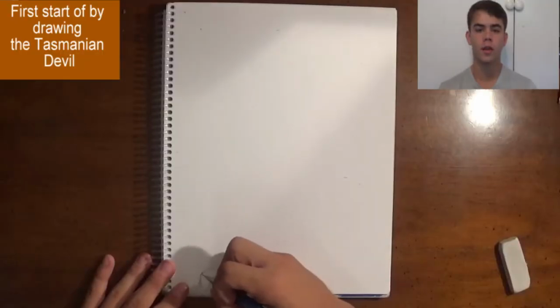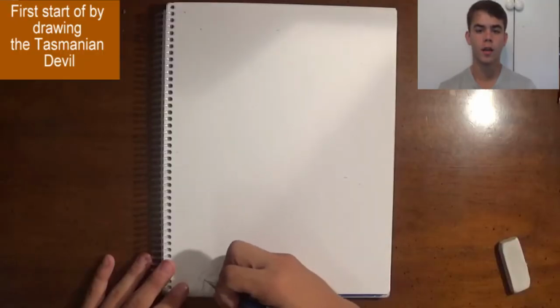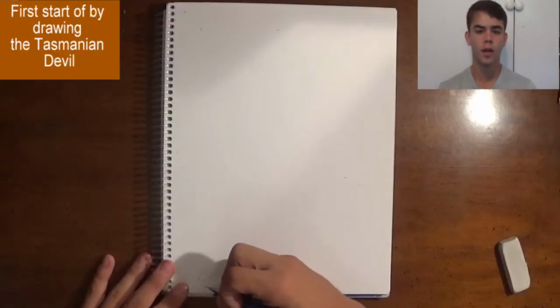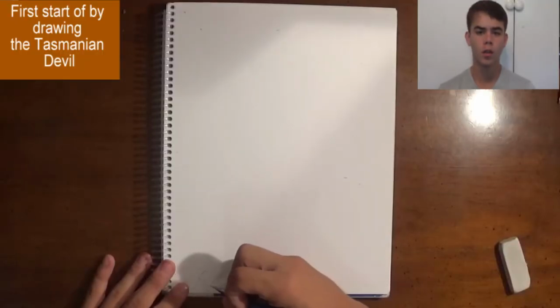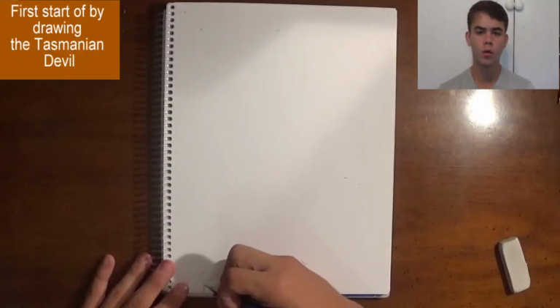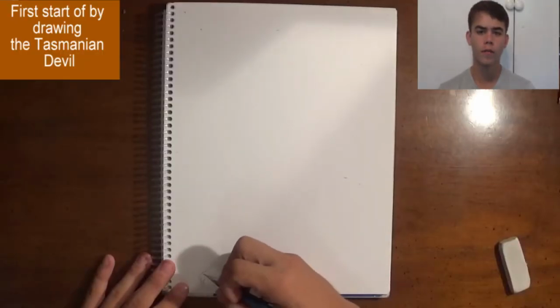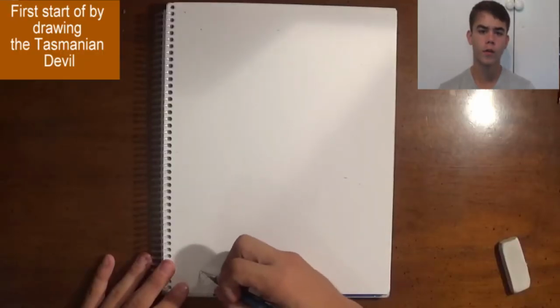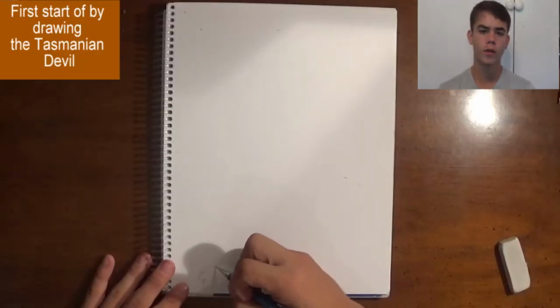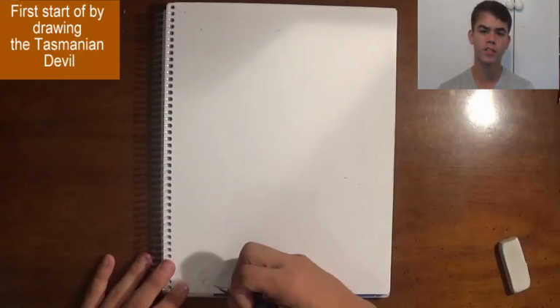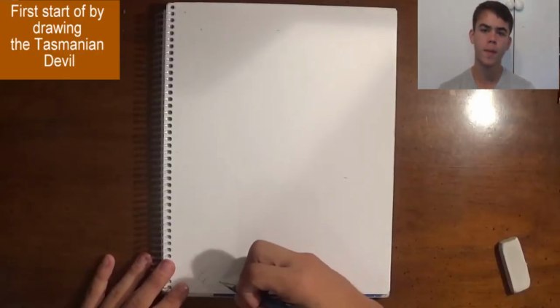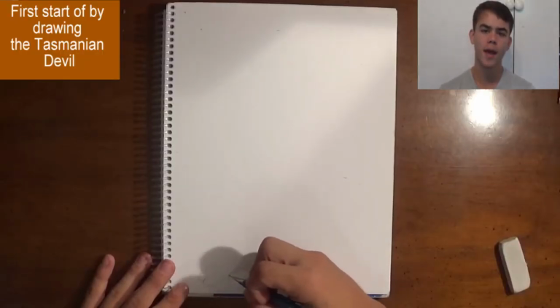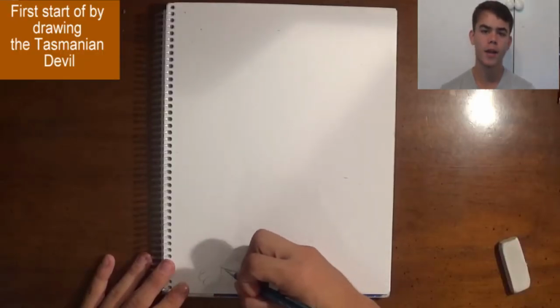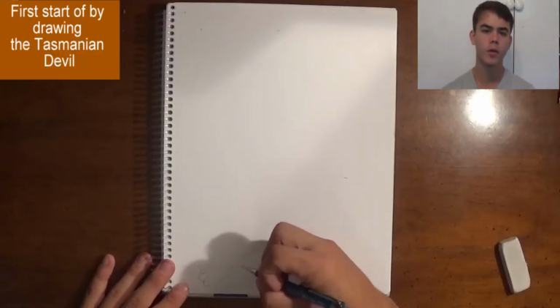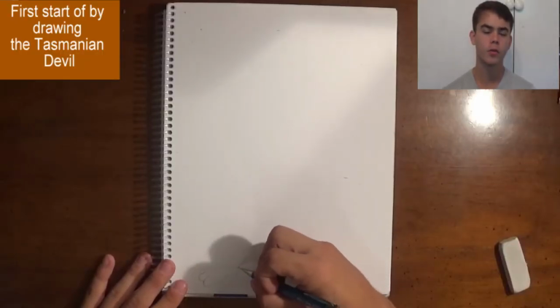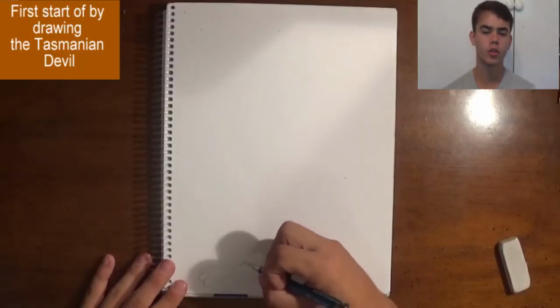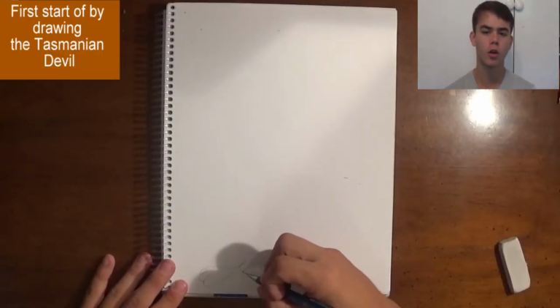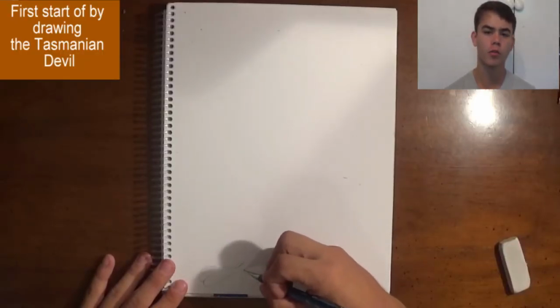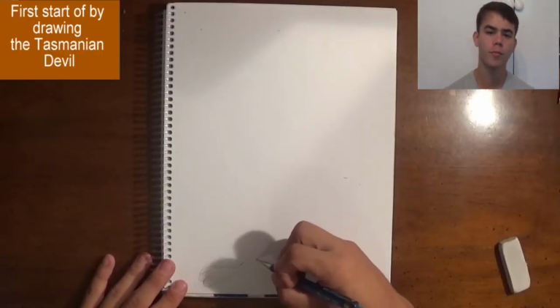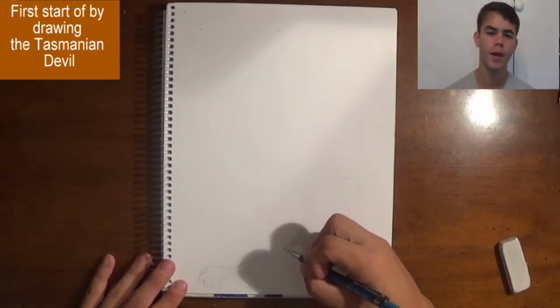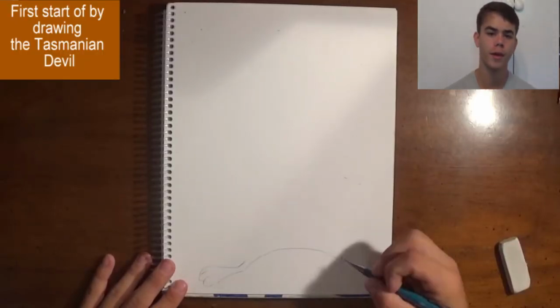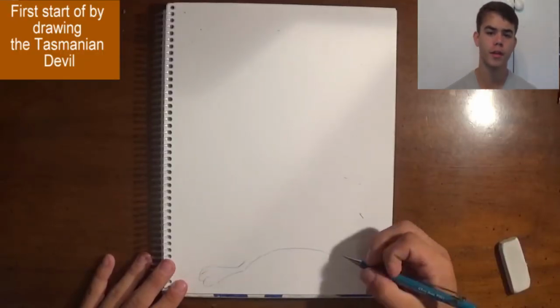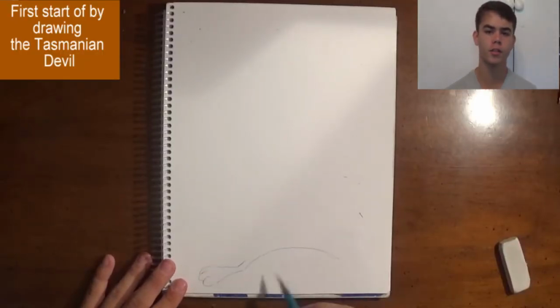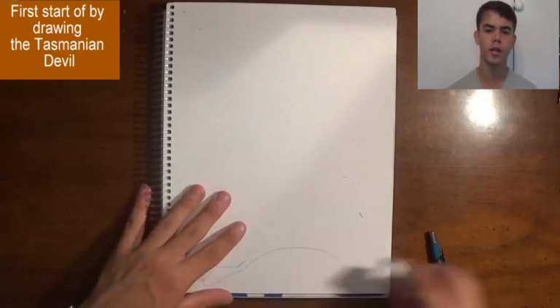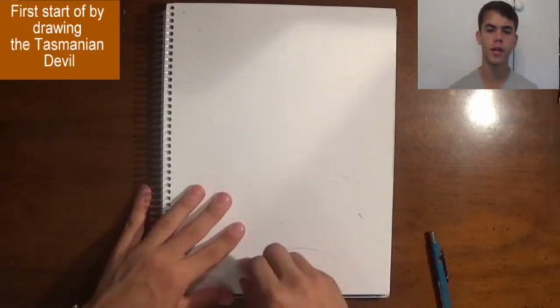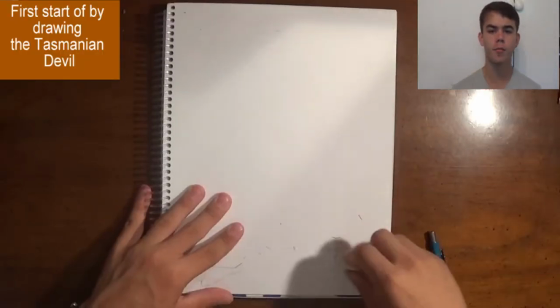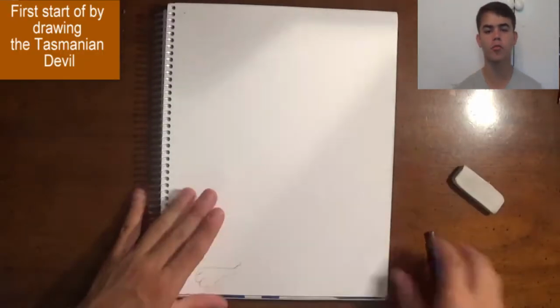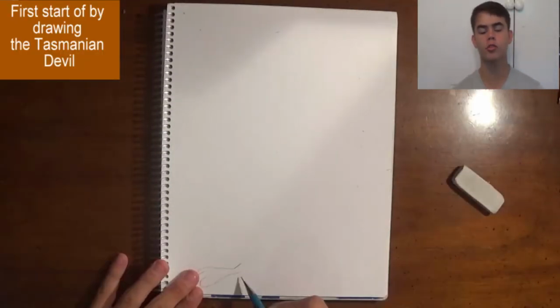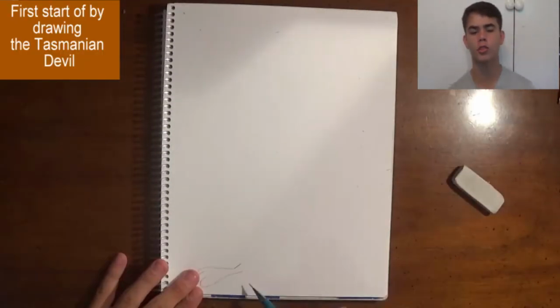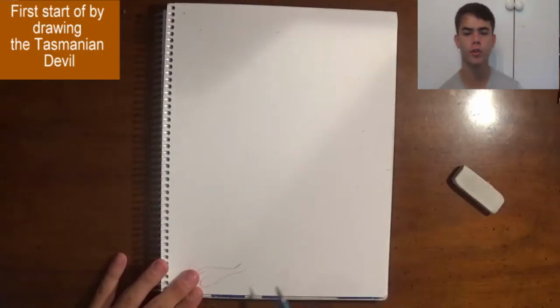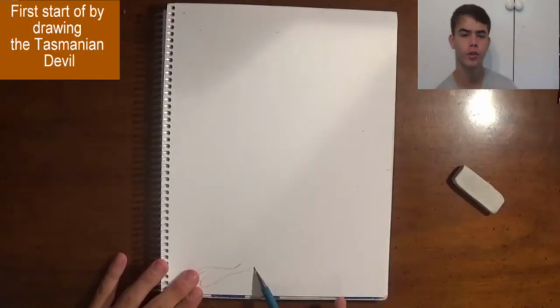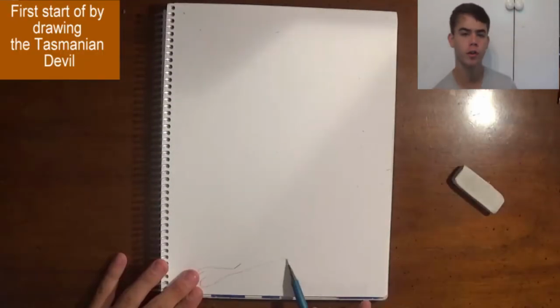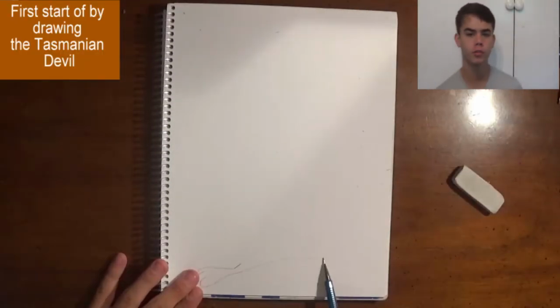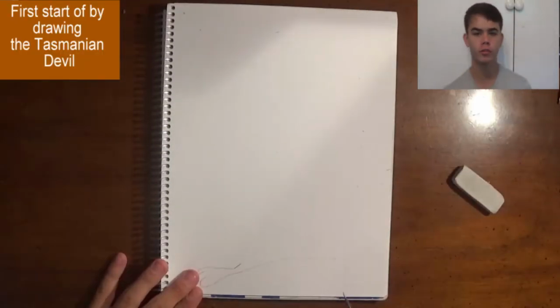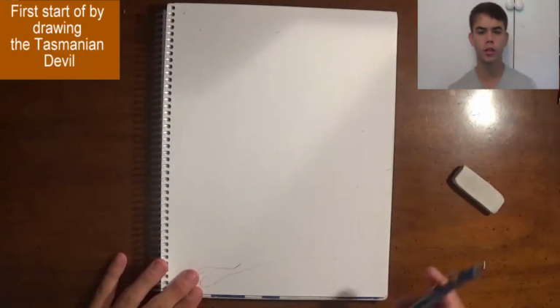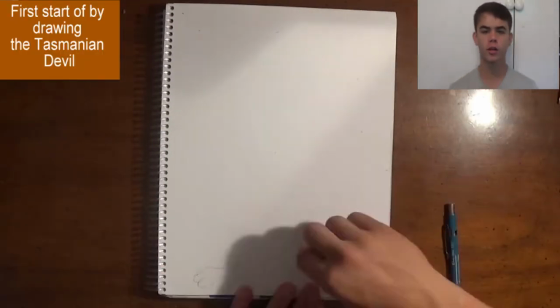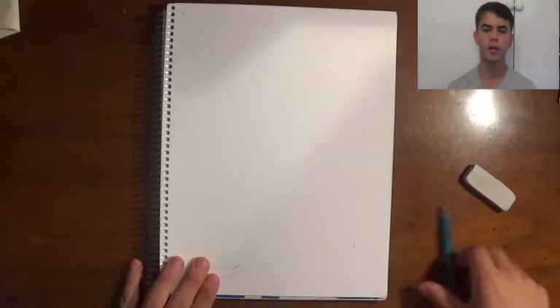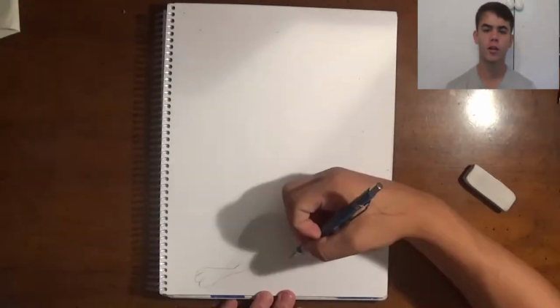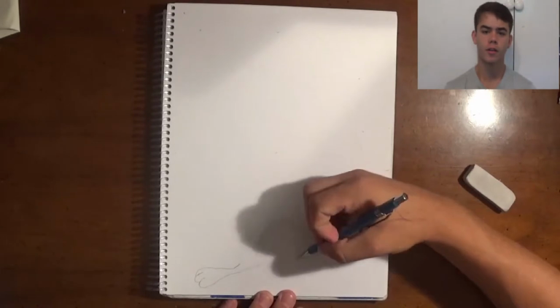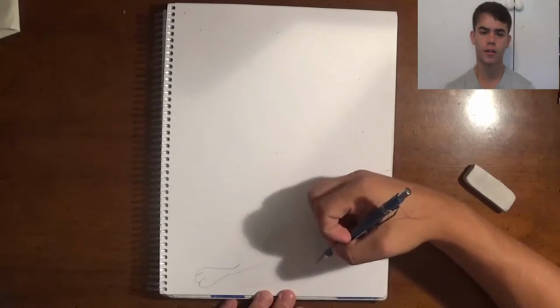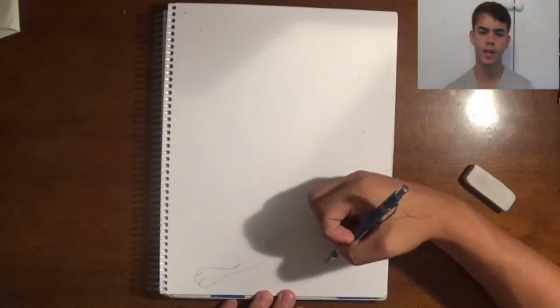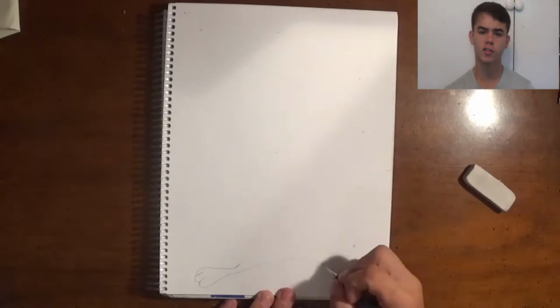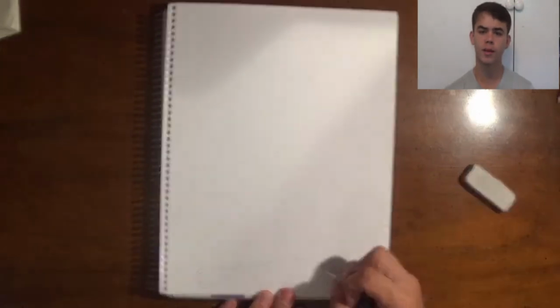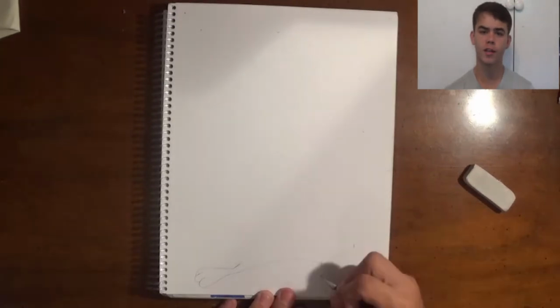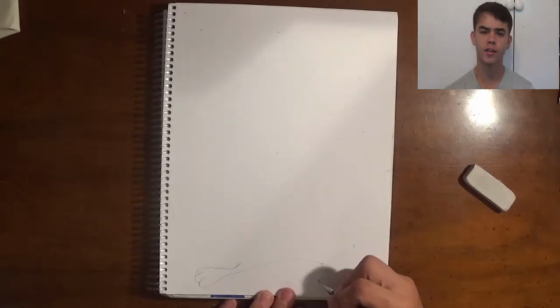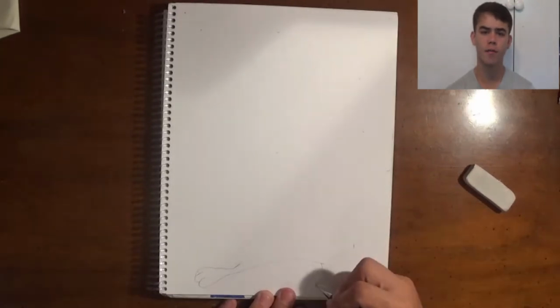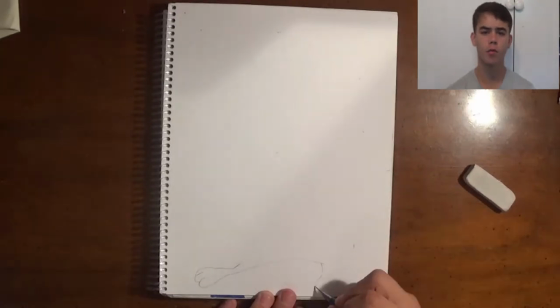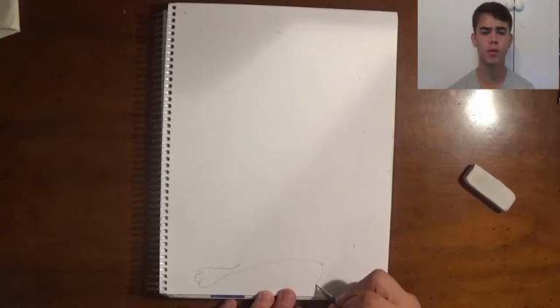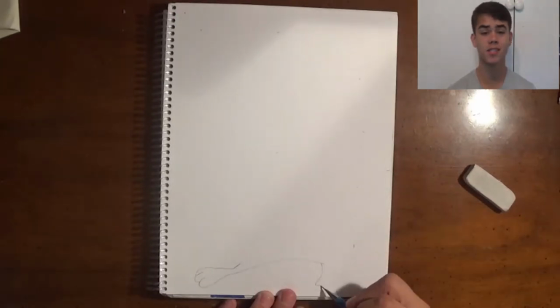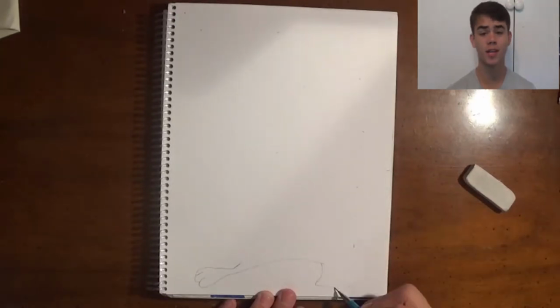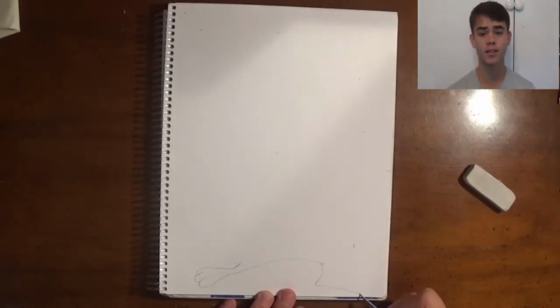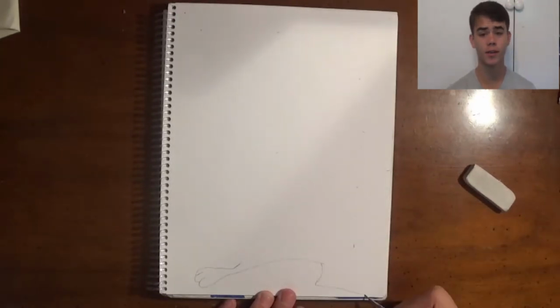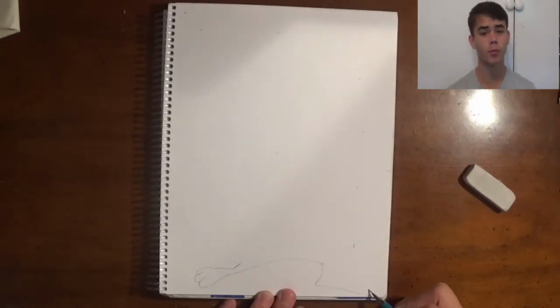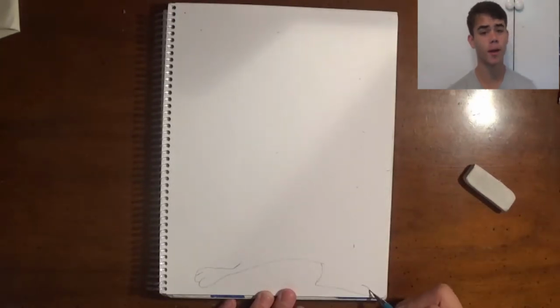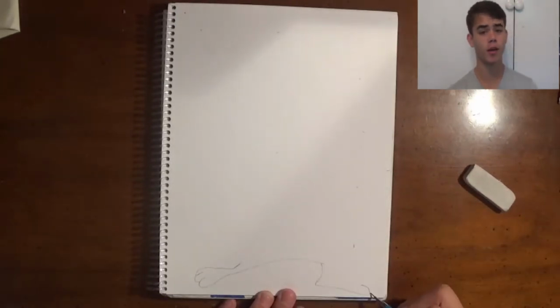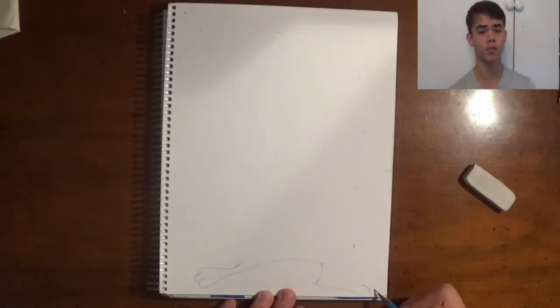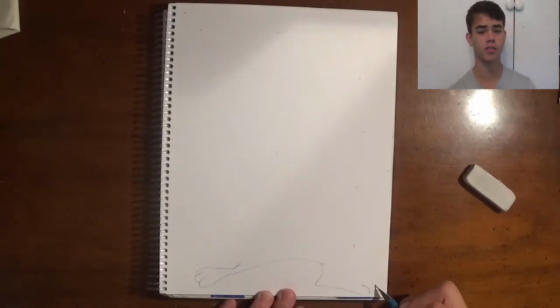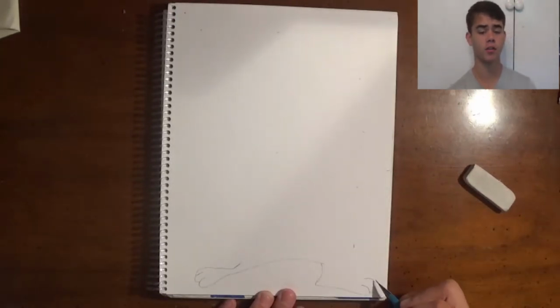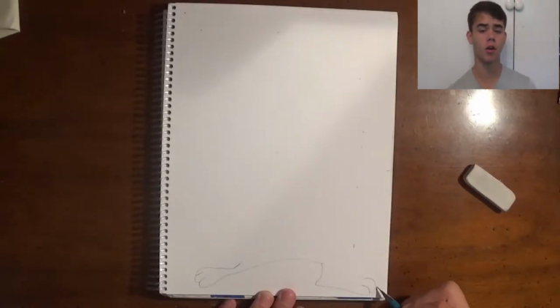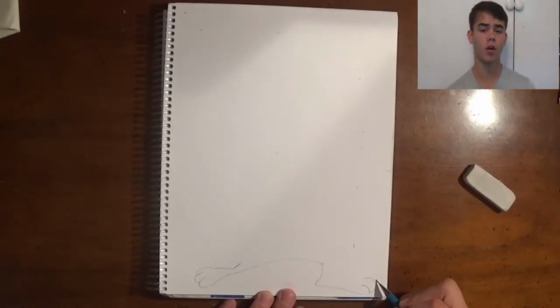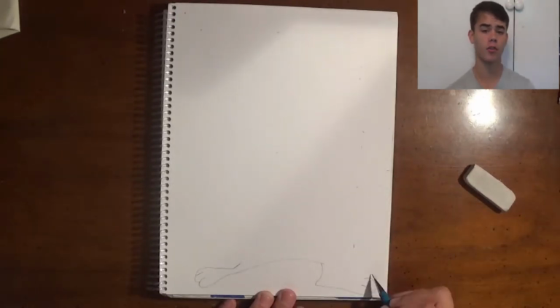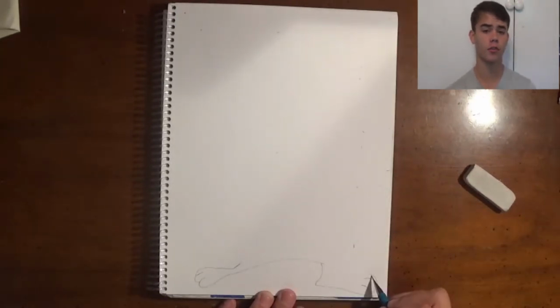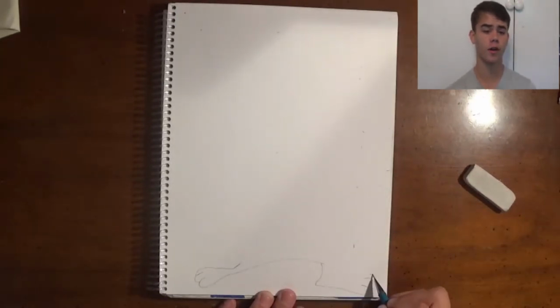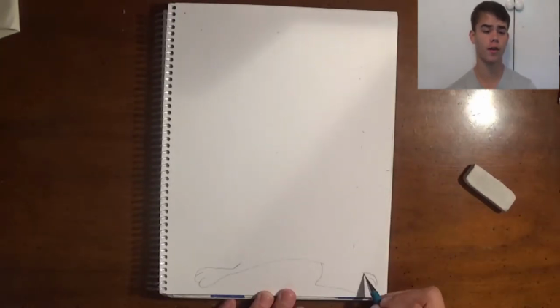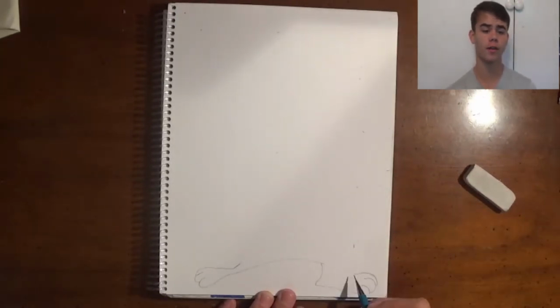Hello everyone, it's Matt here with Drawing with Matt, and today I'm going to show you how to draw the Tasmanian Devil with Zentangle patterns all throughout it.